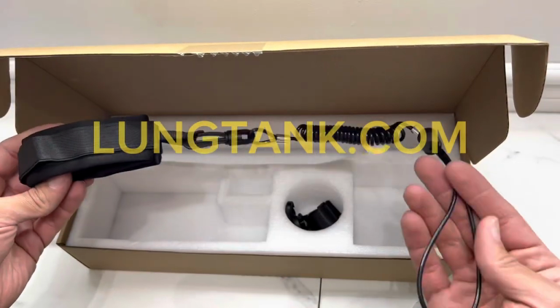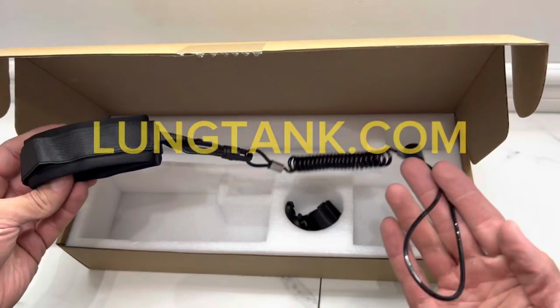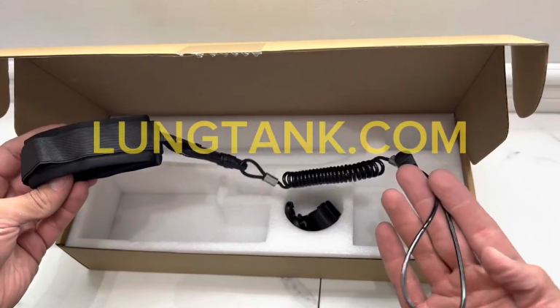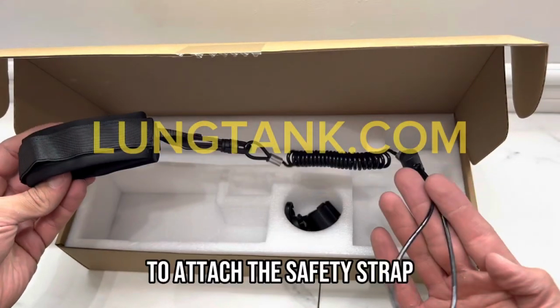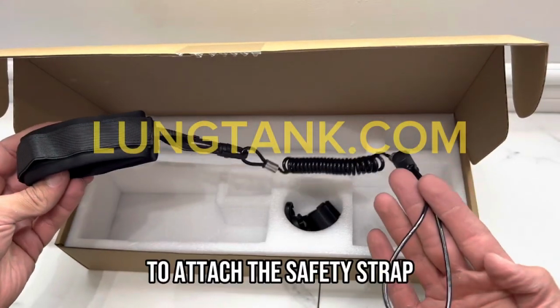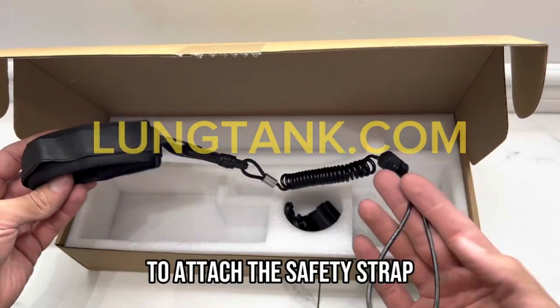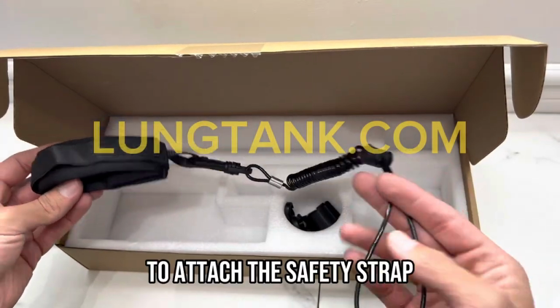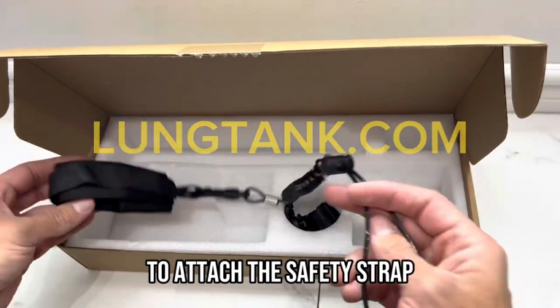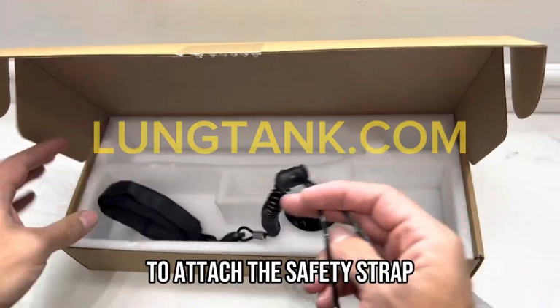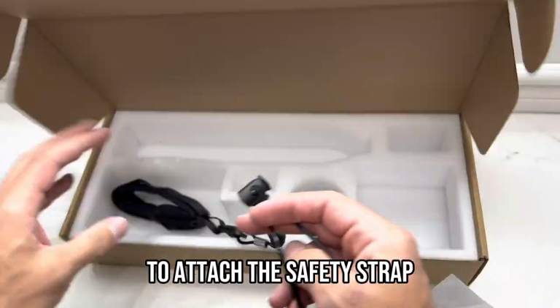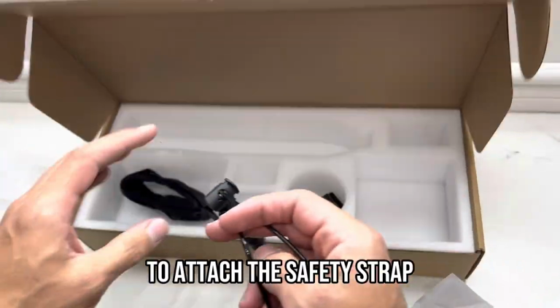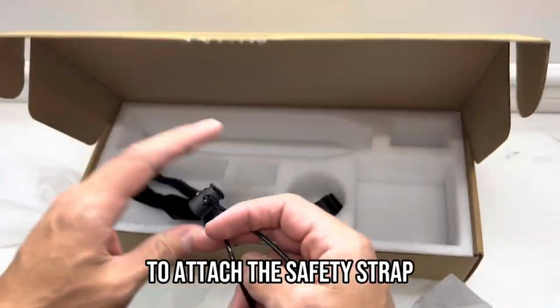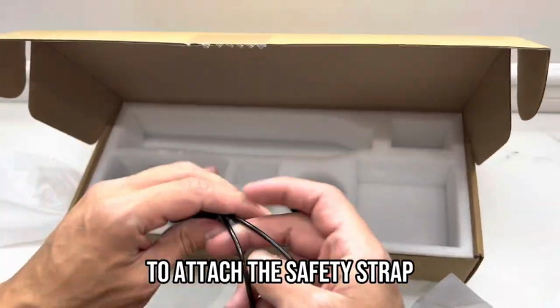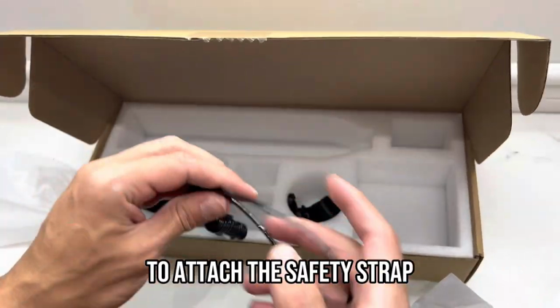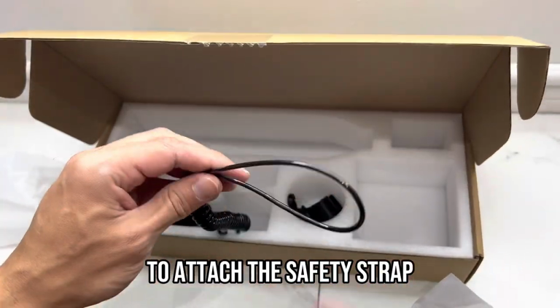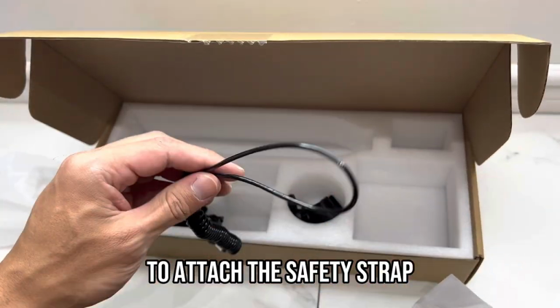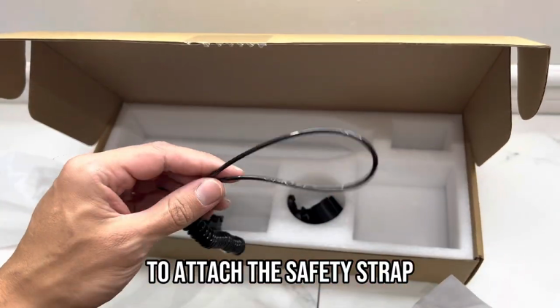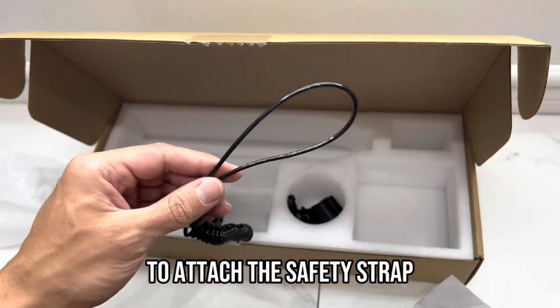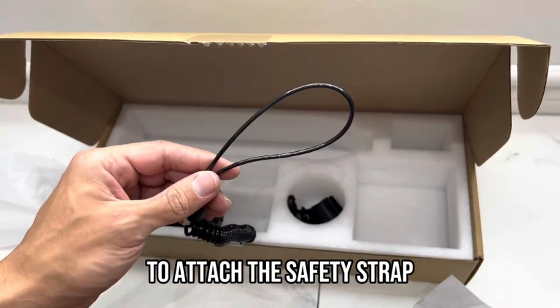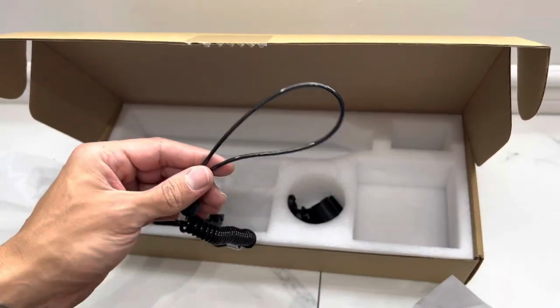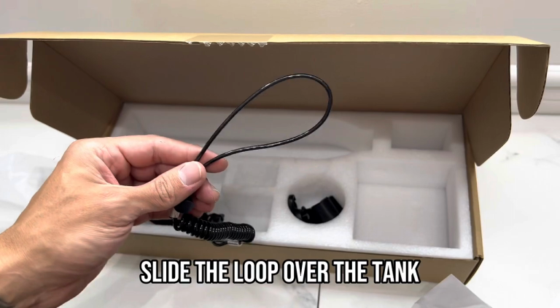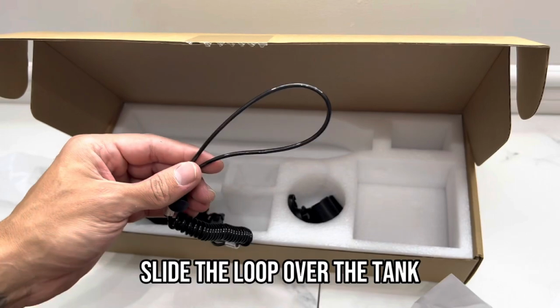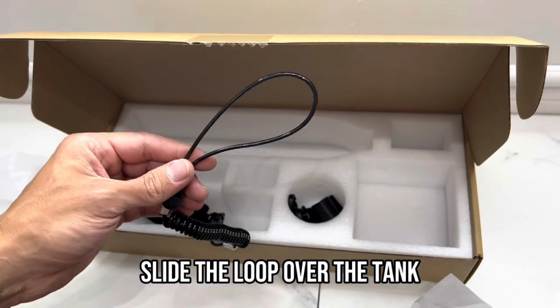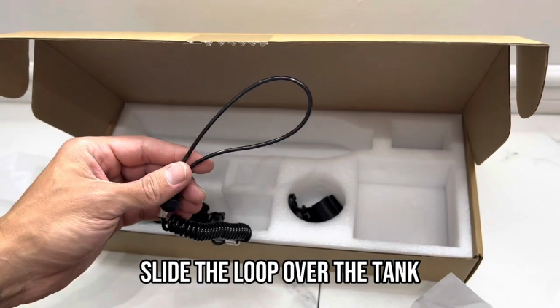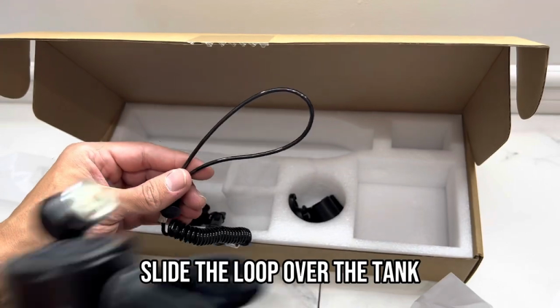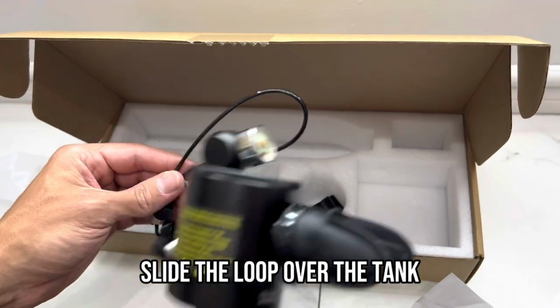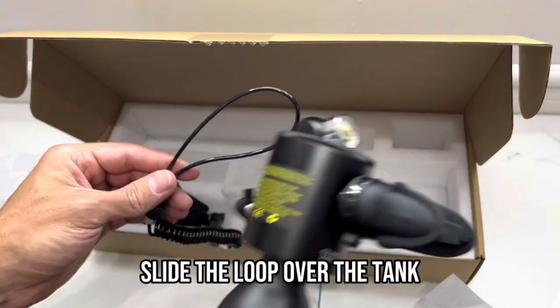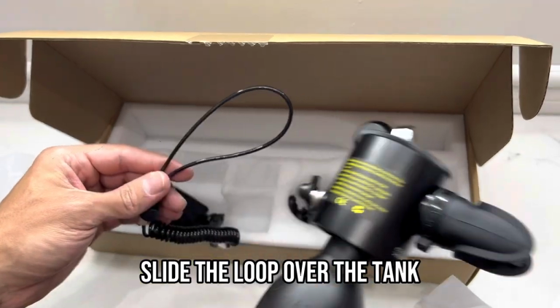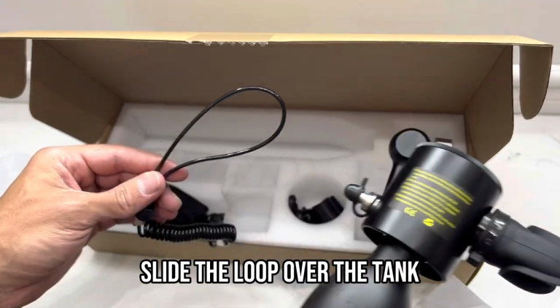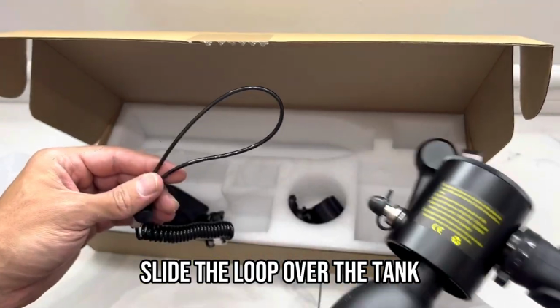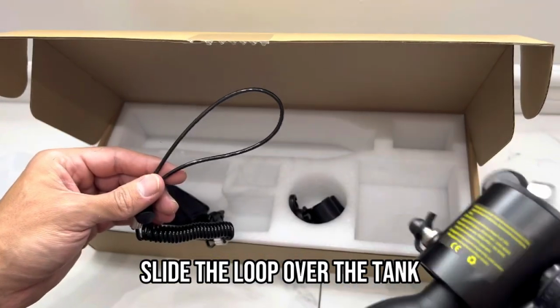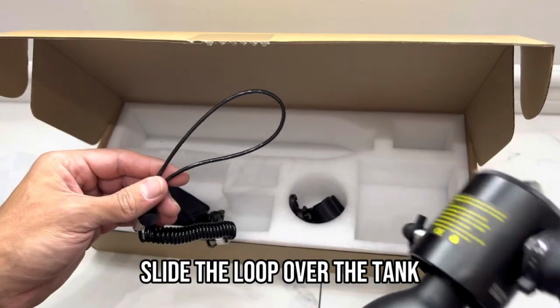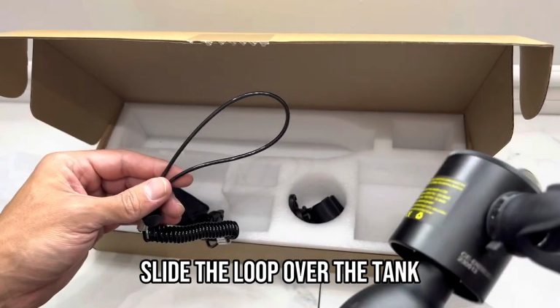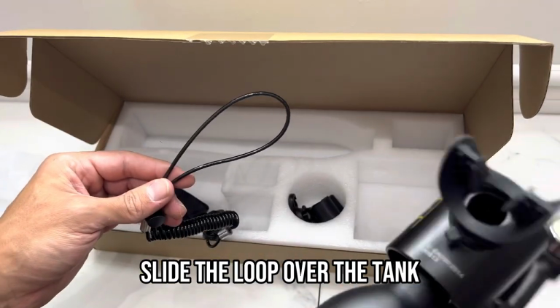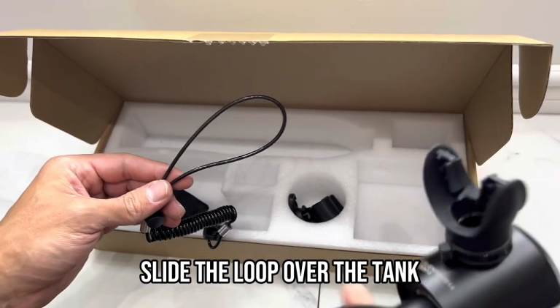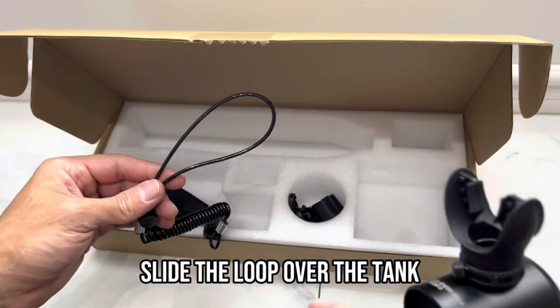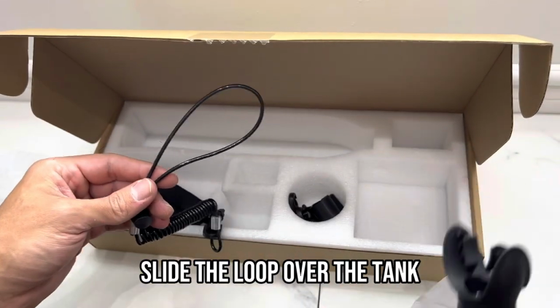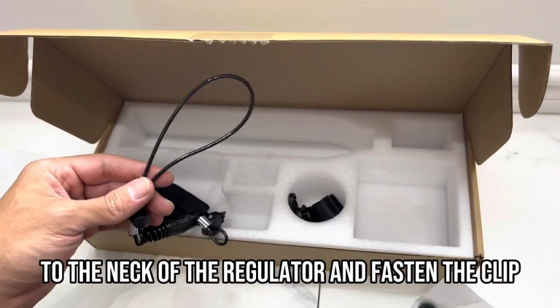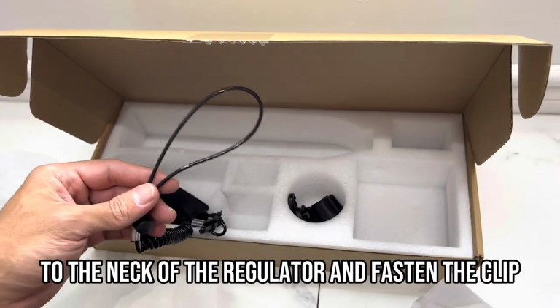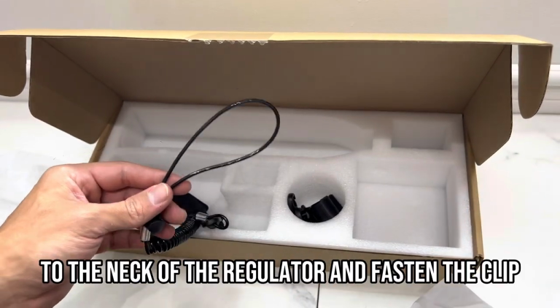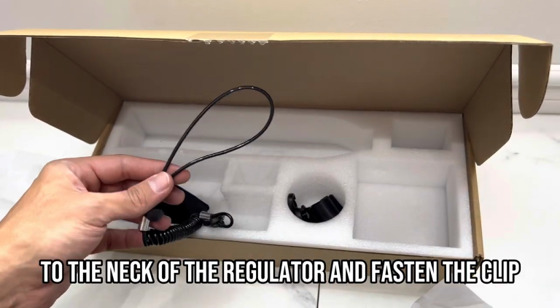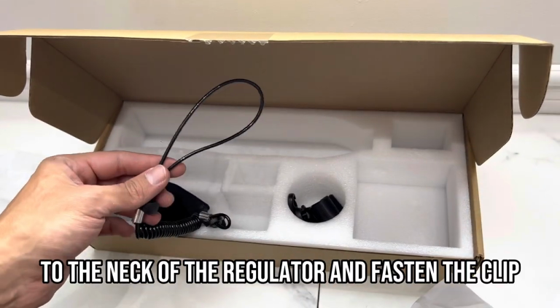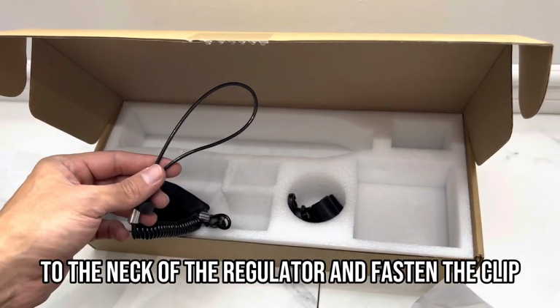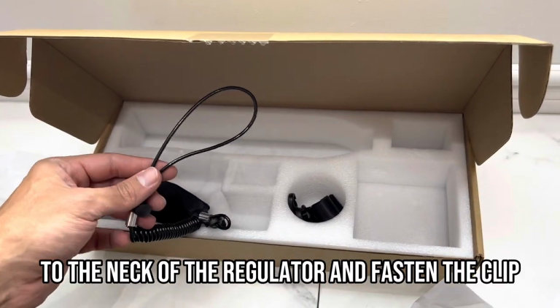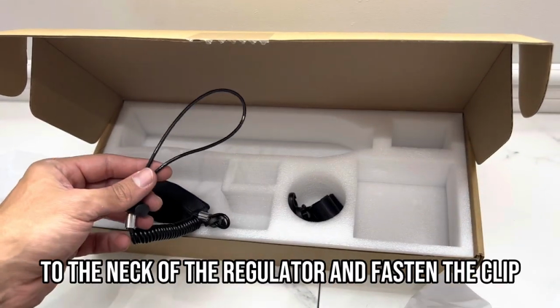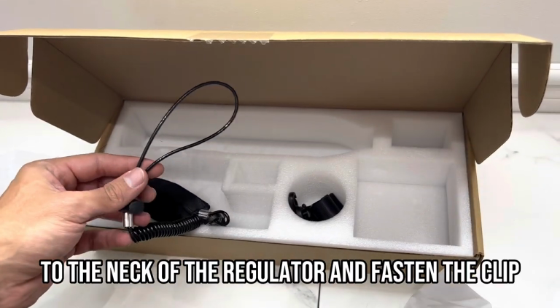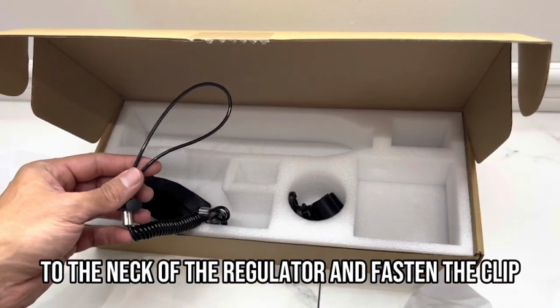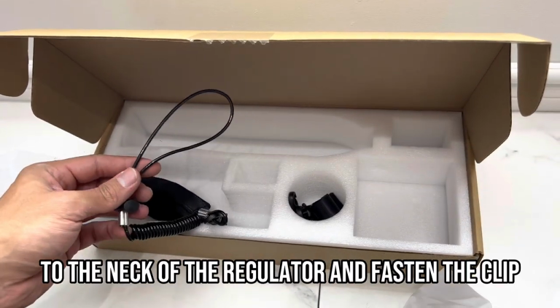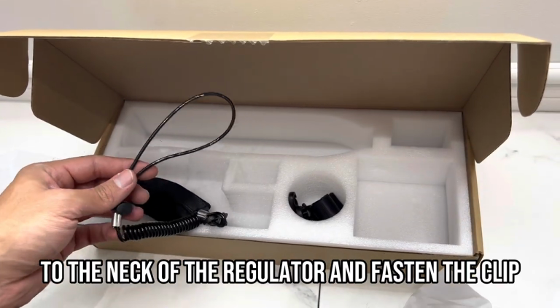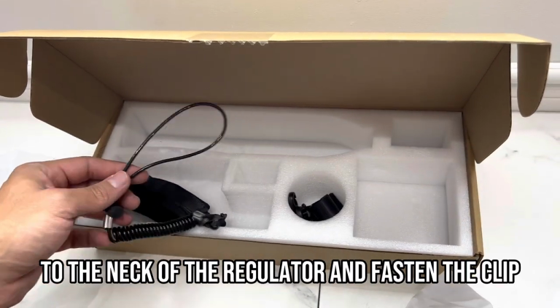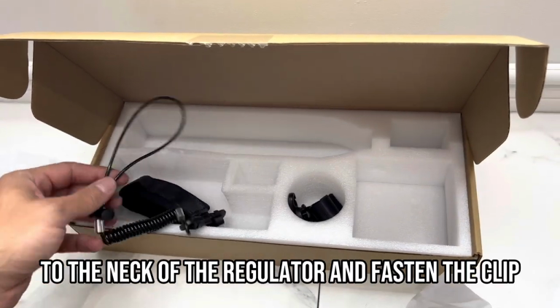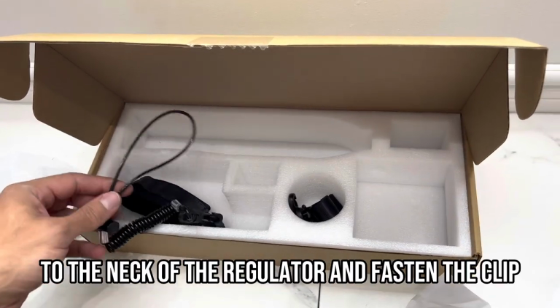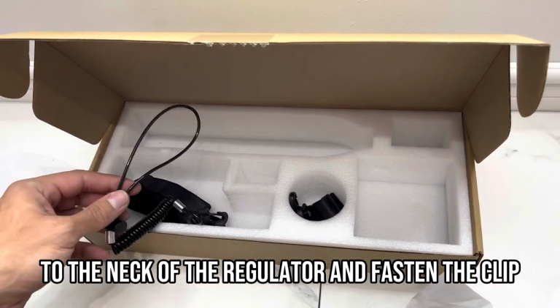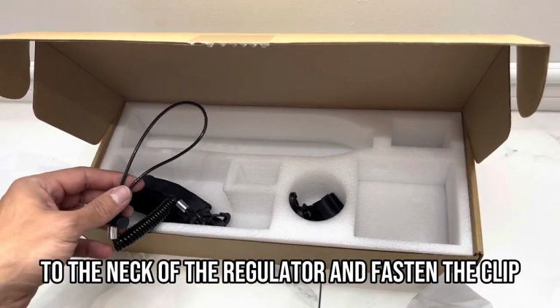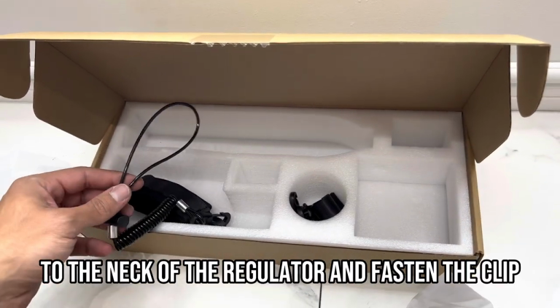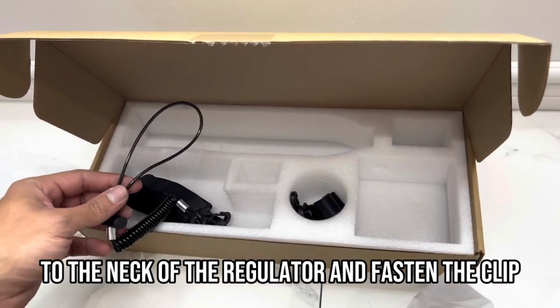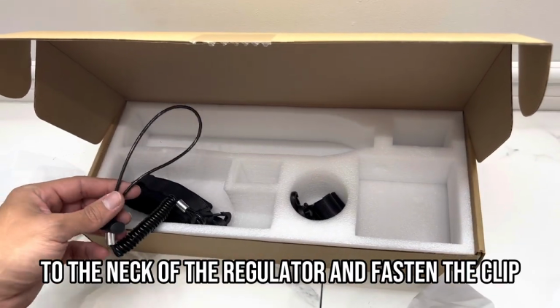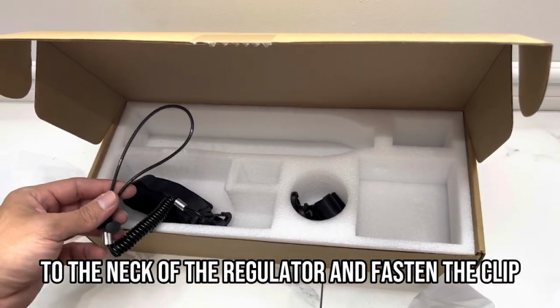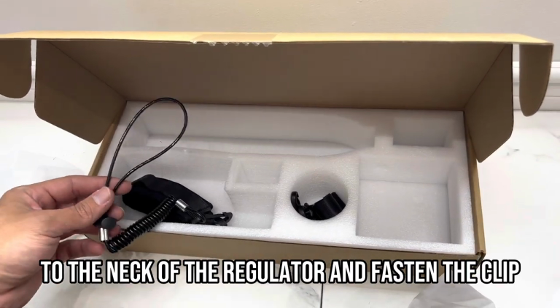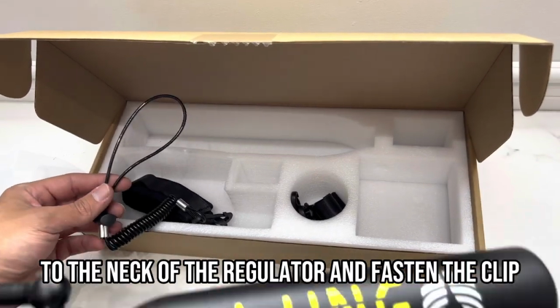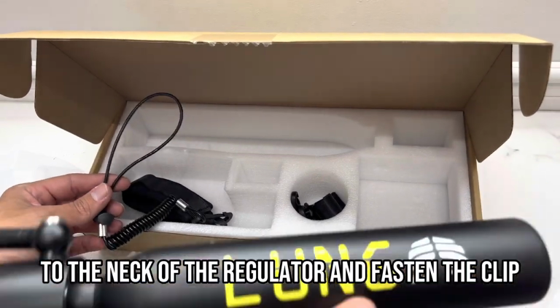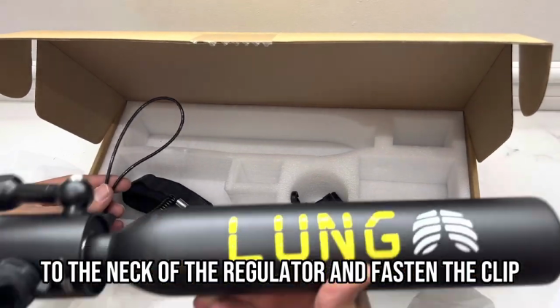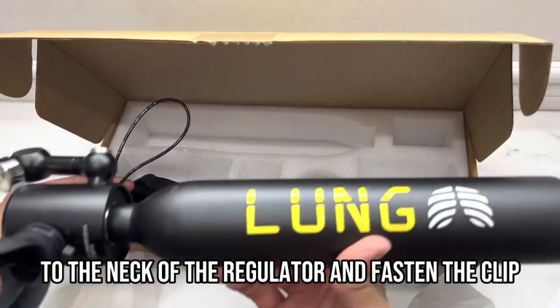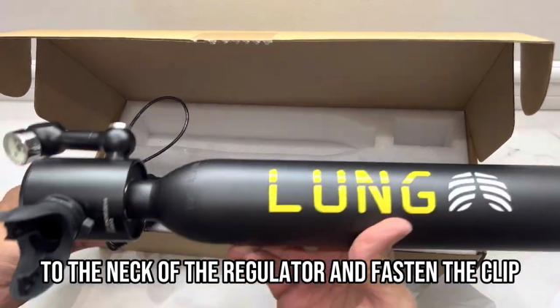To attach the safety strap, slide the loop over the tank to the neck of the regulator and fasten the clip.